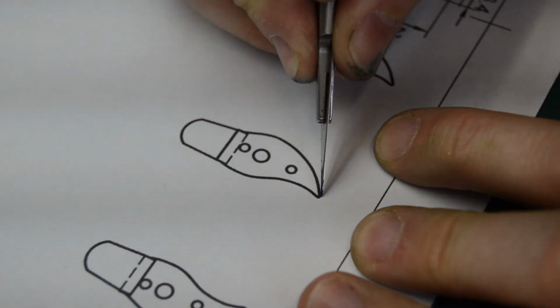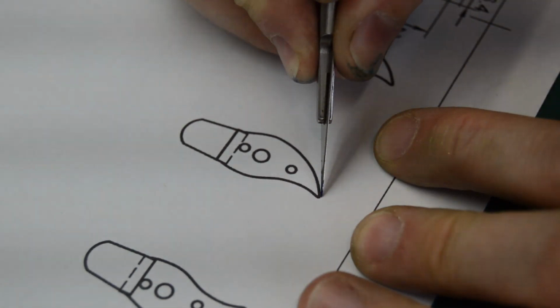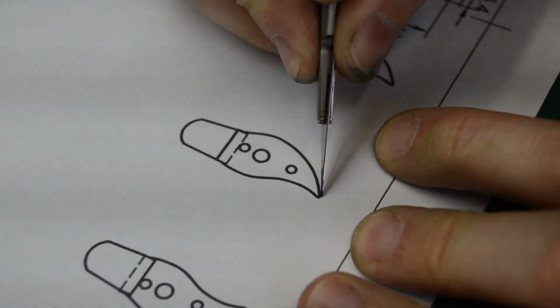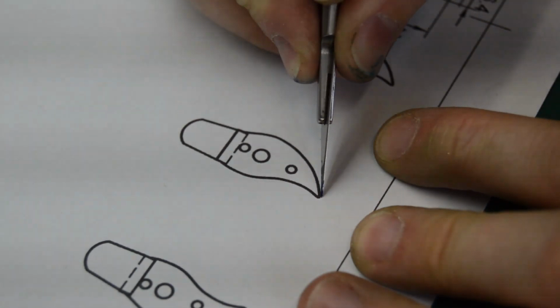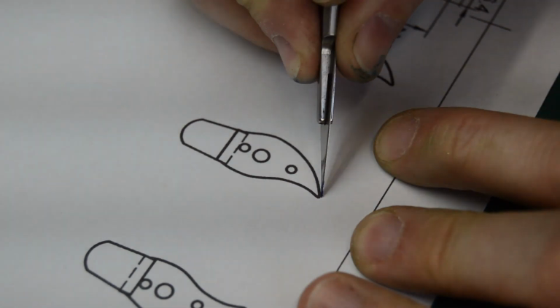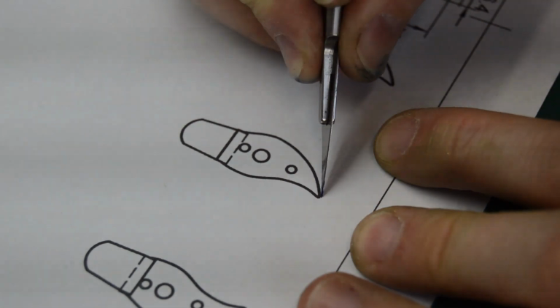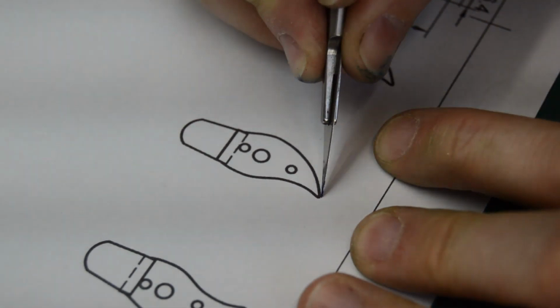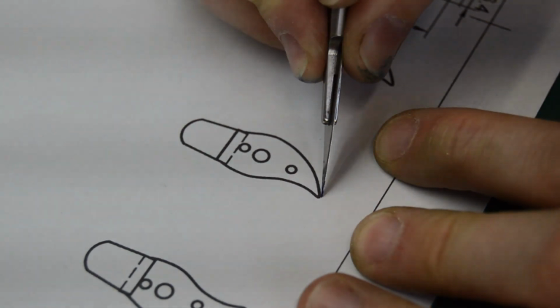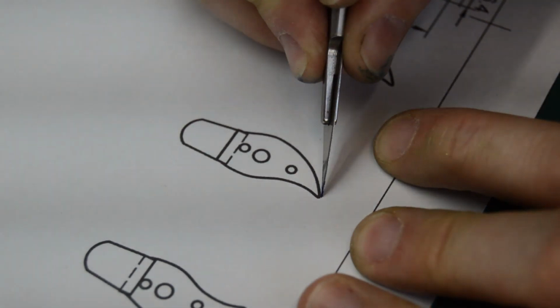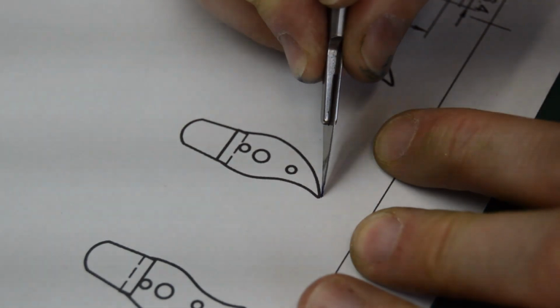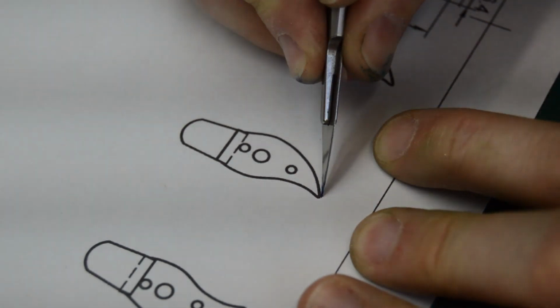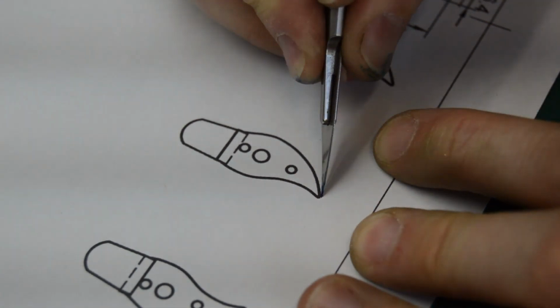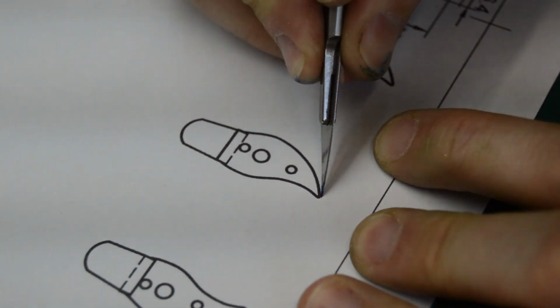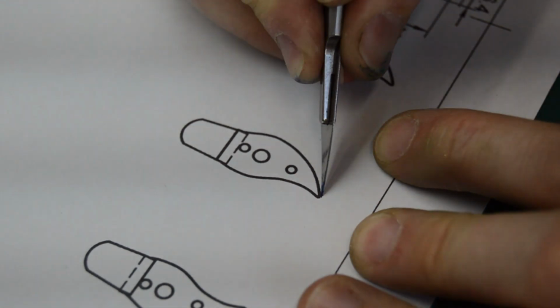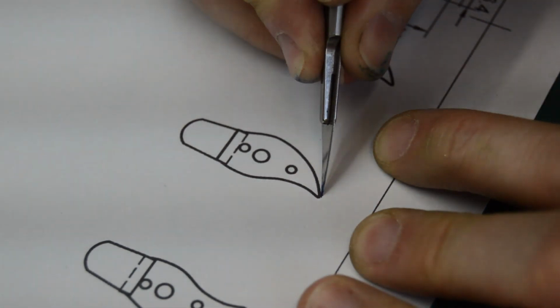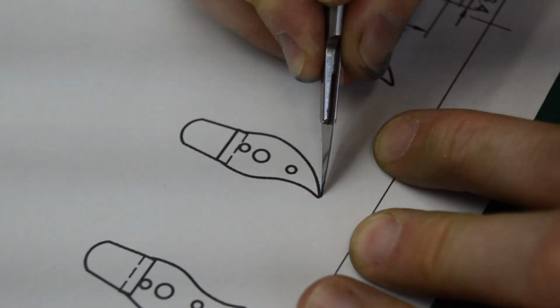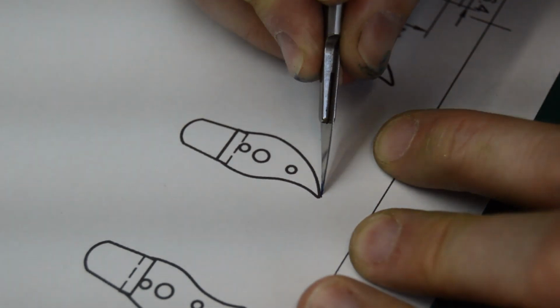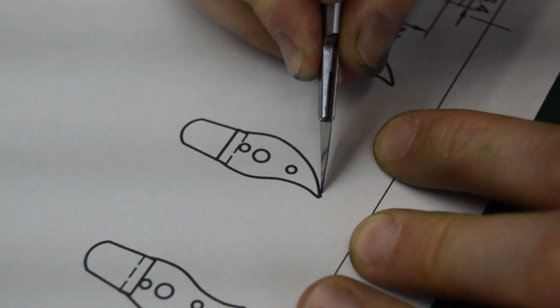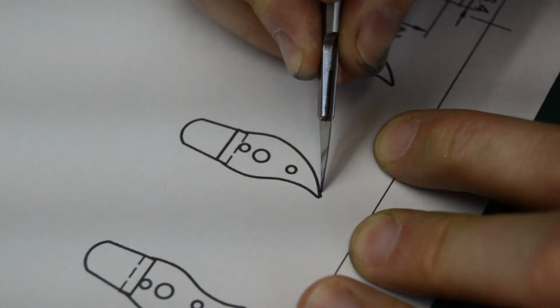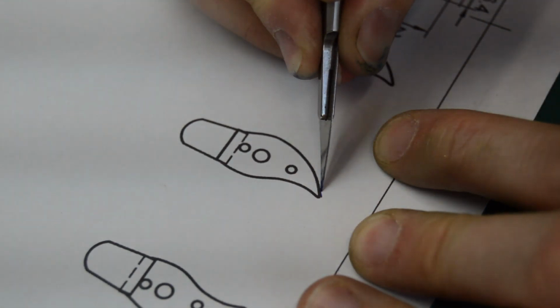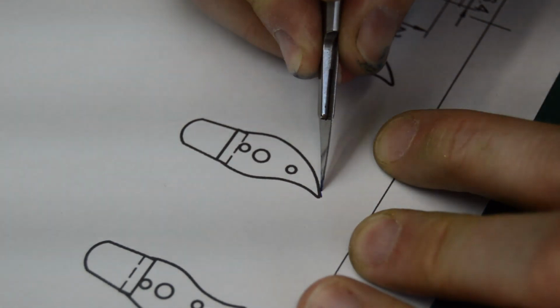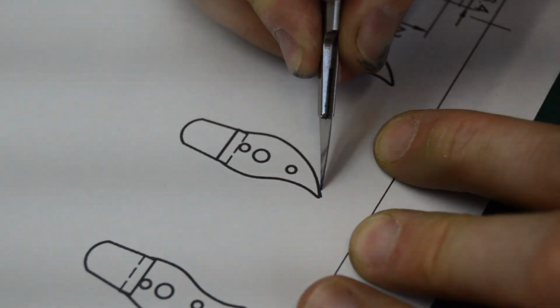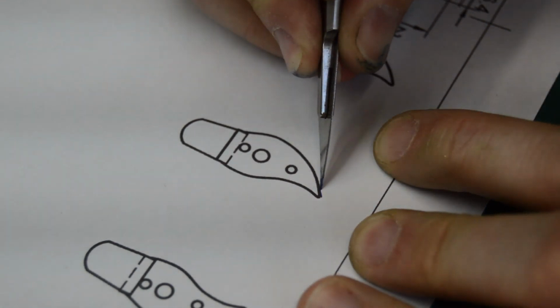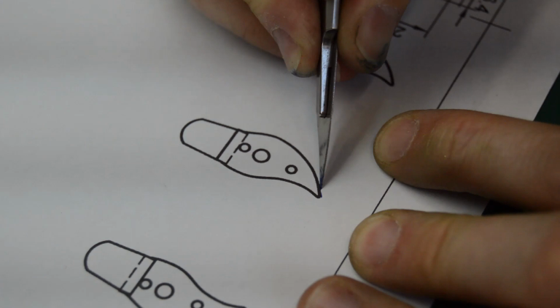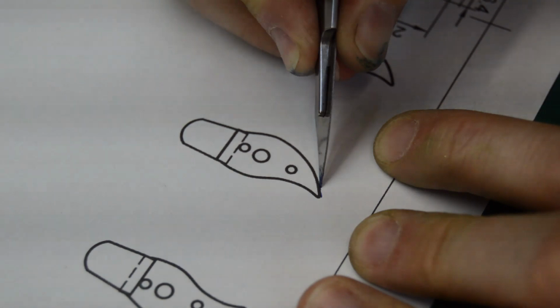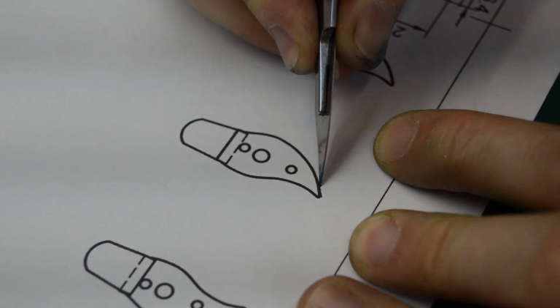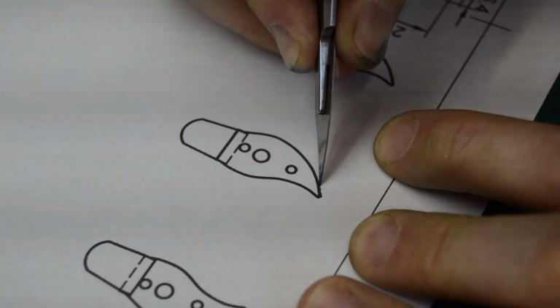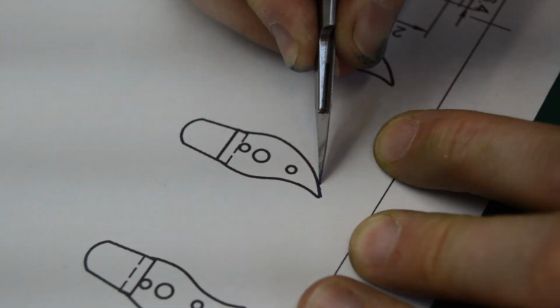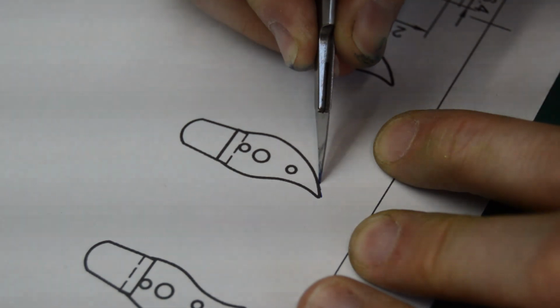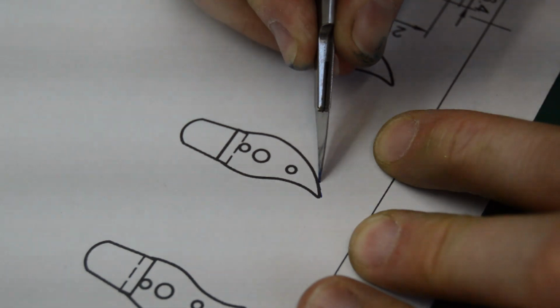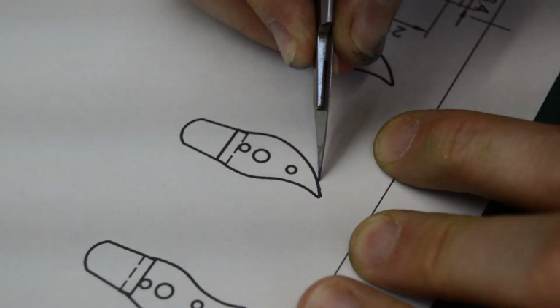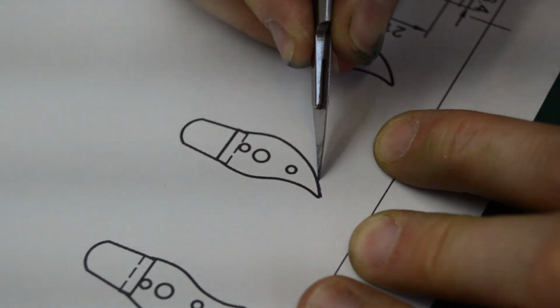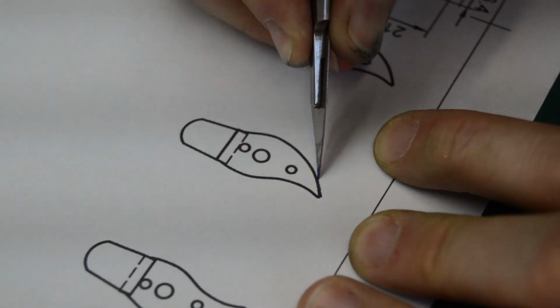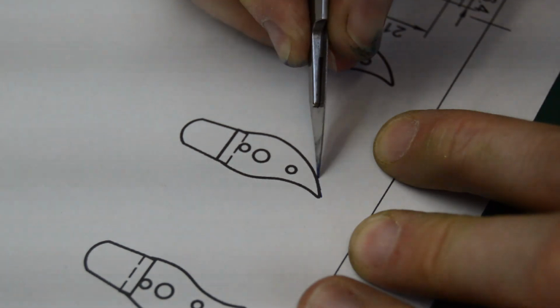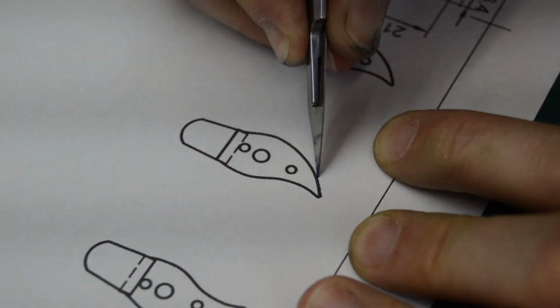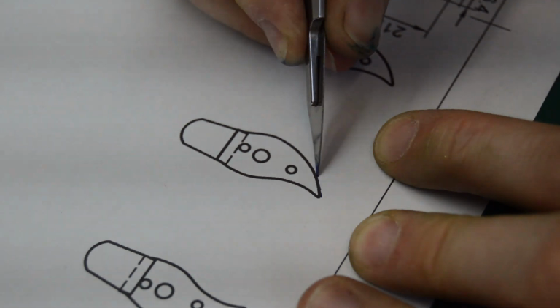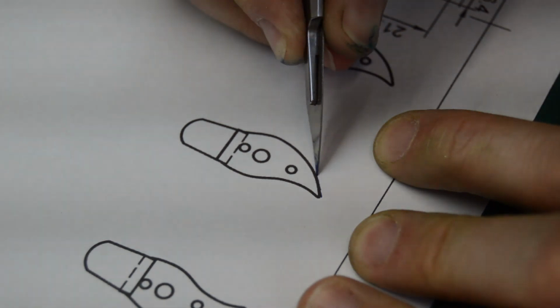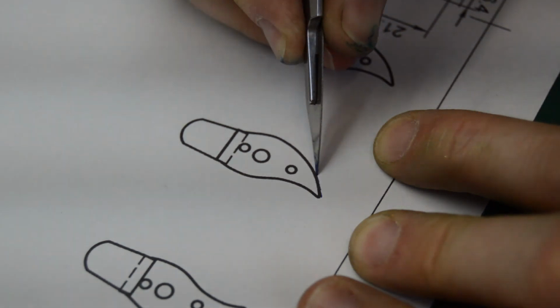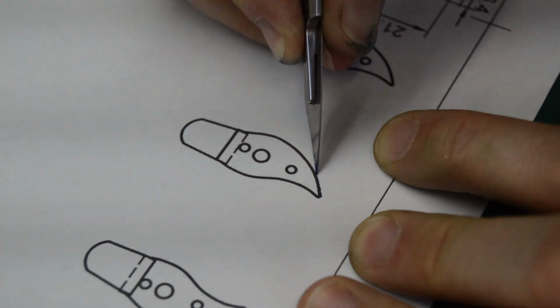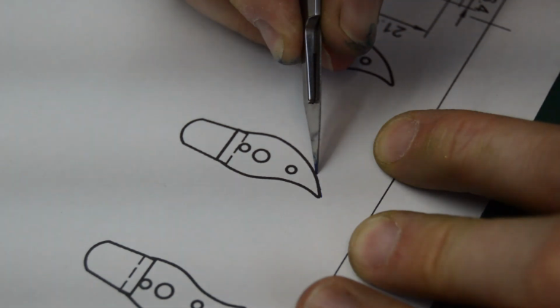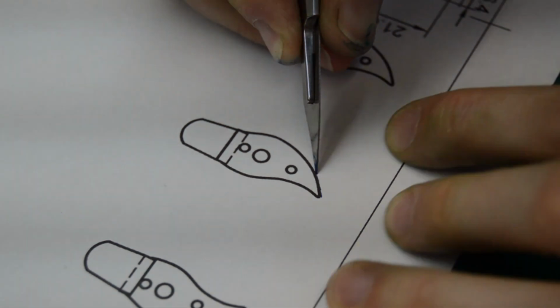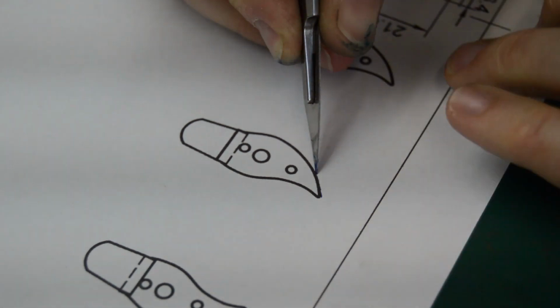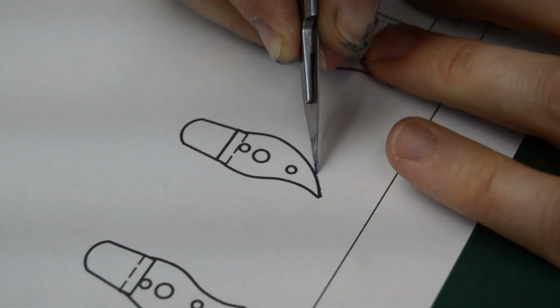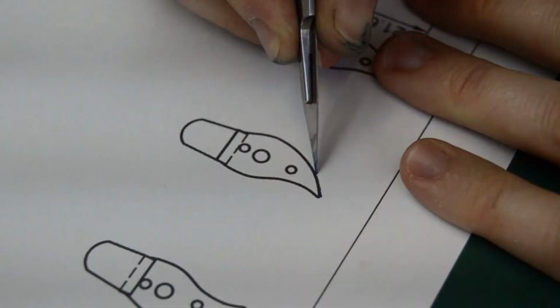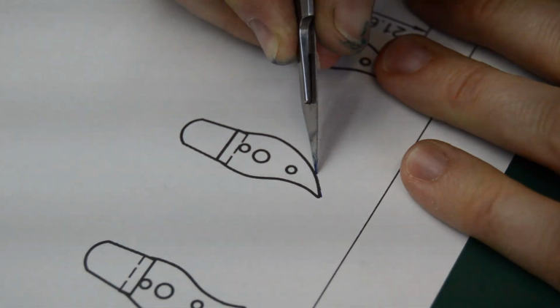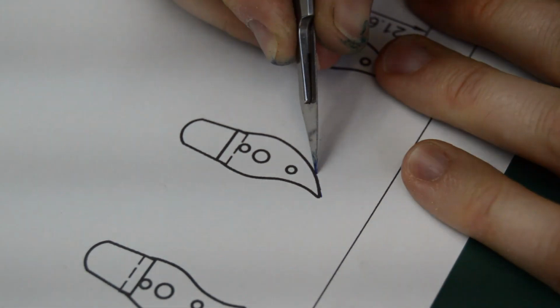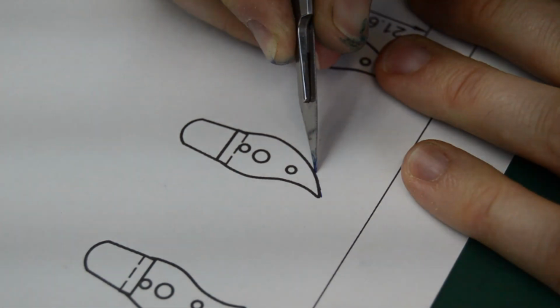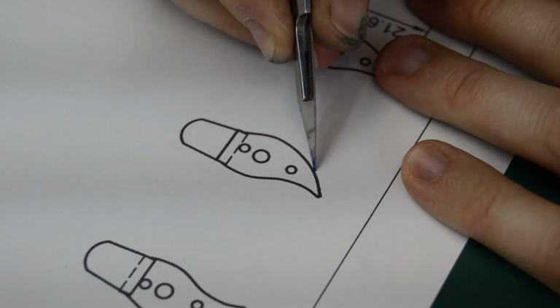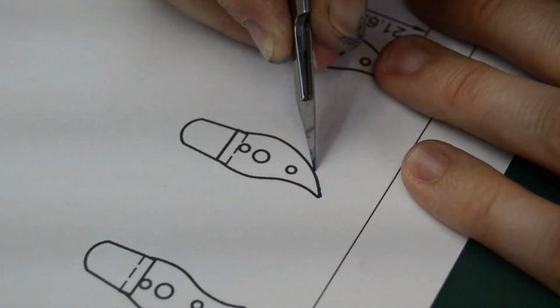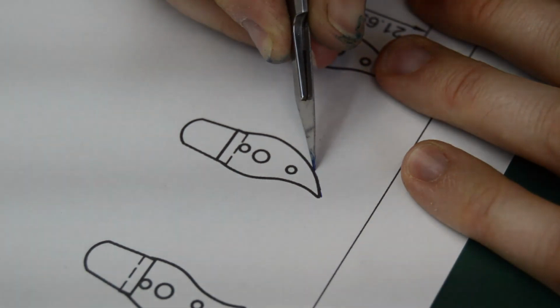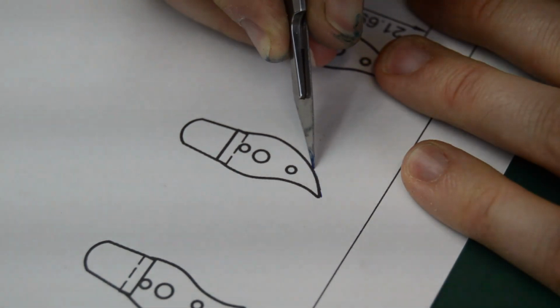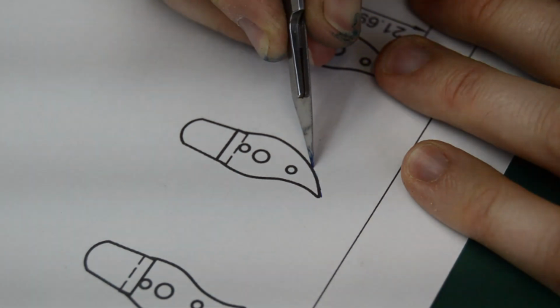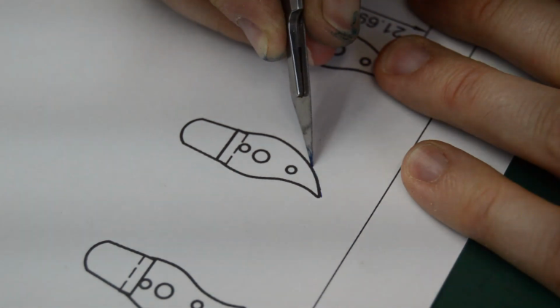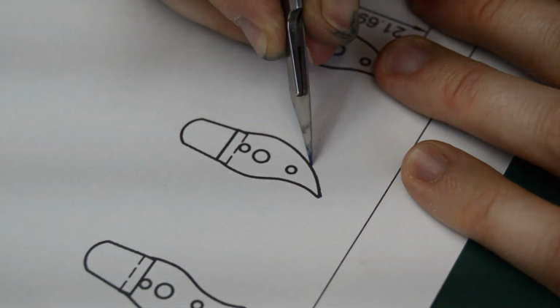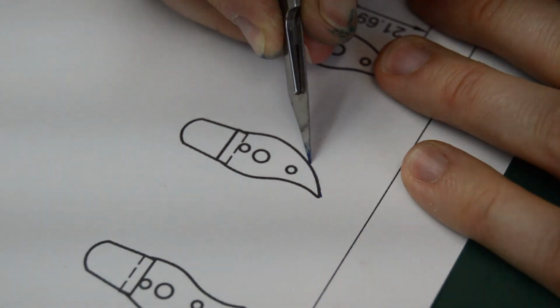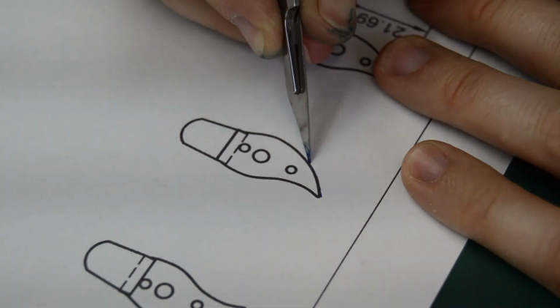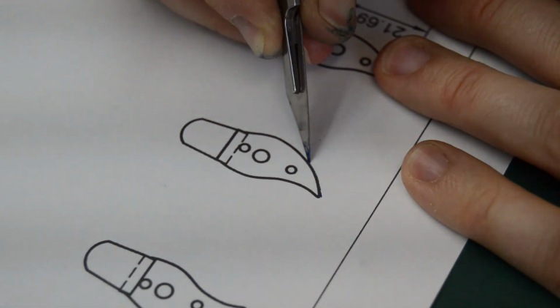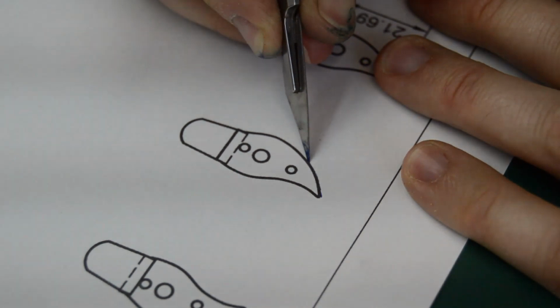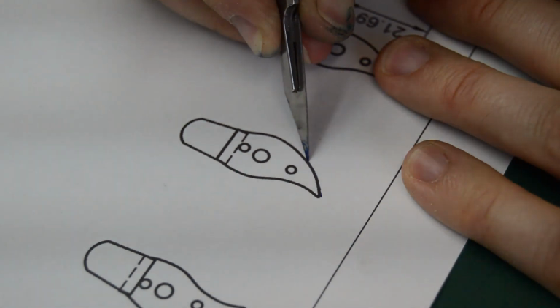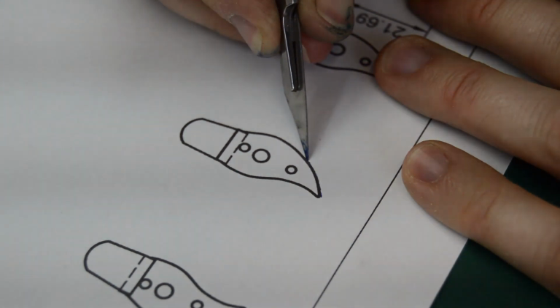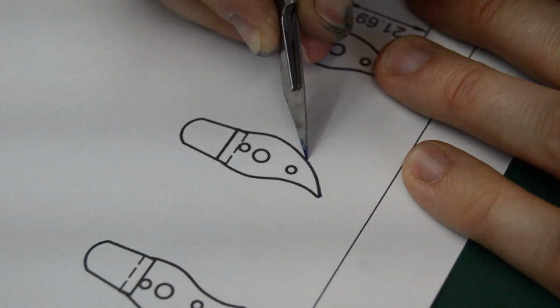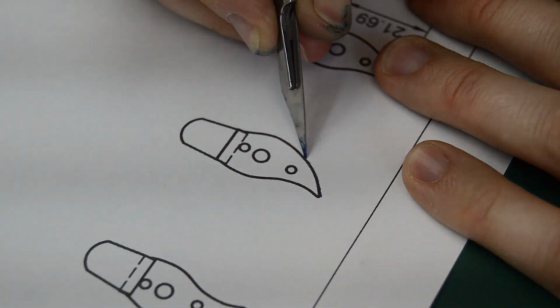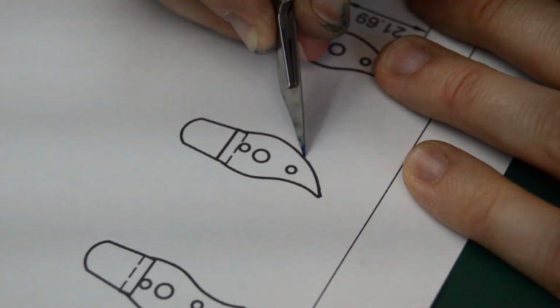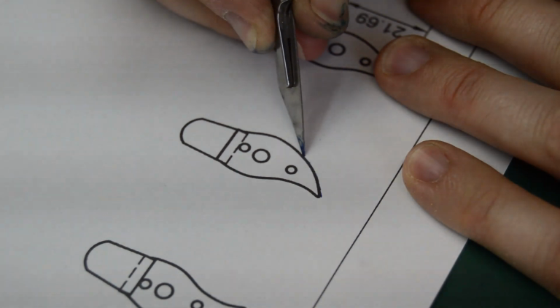Now I cut a fresh template and glue it into position to give me a rough line to cut and file to. I then cut the shape with a piercing saw.